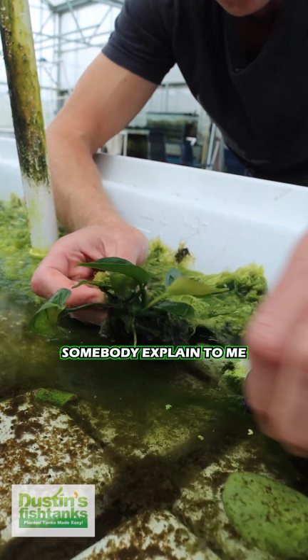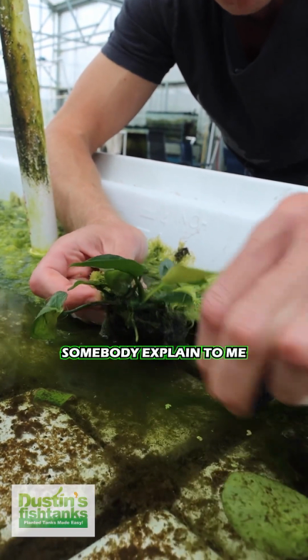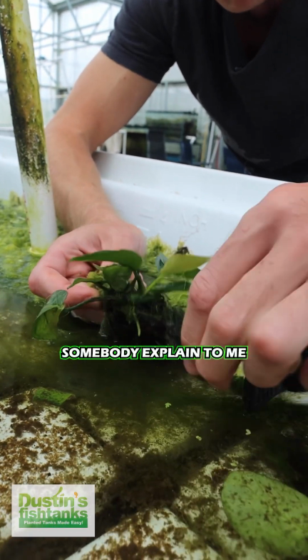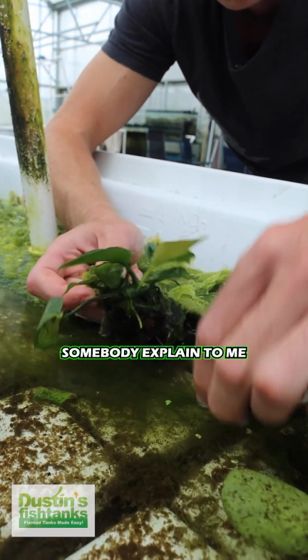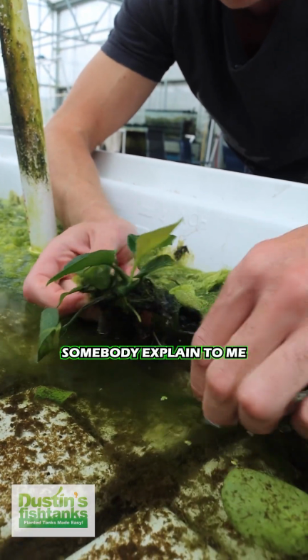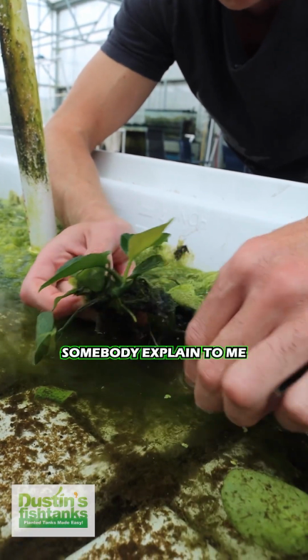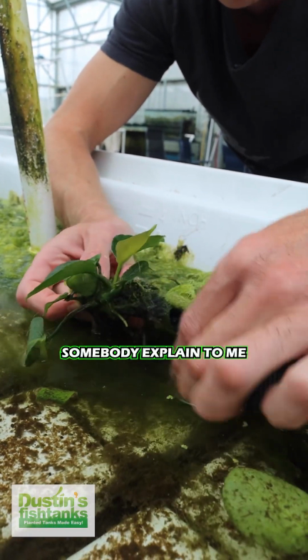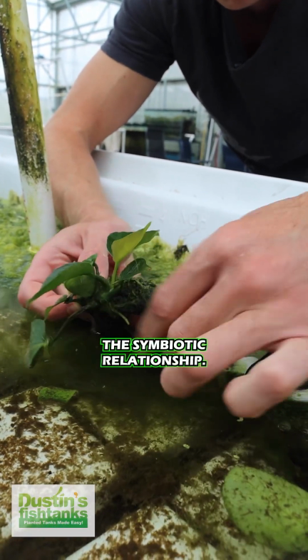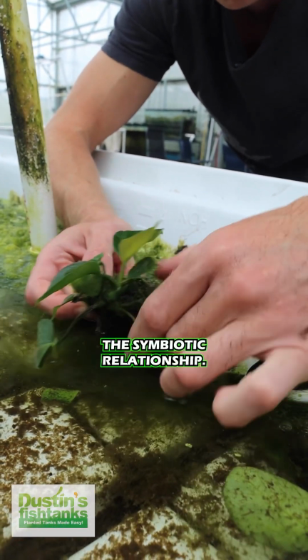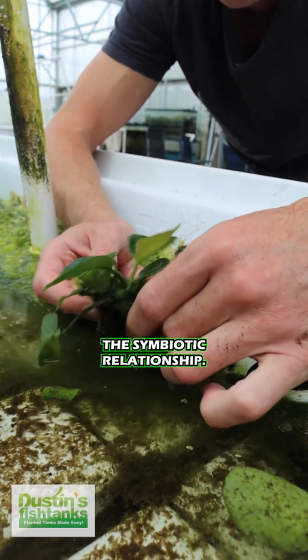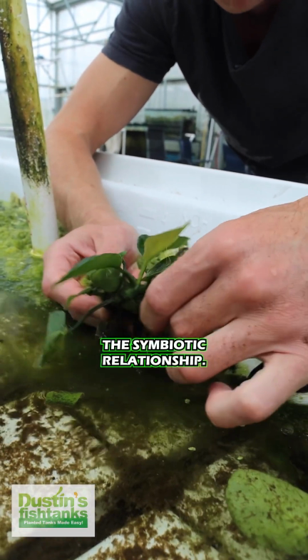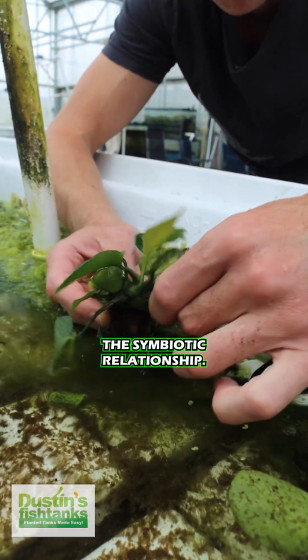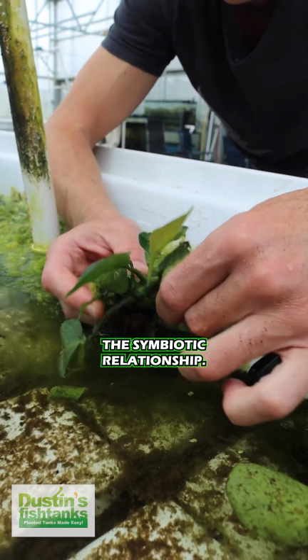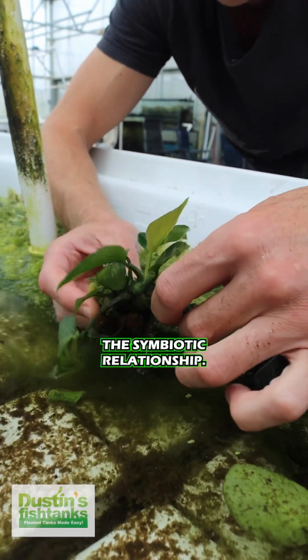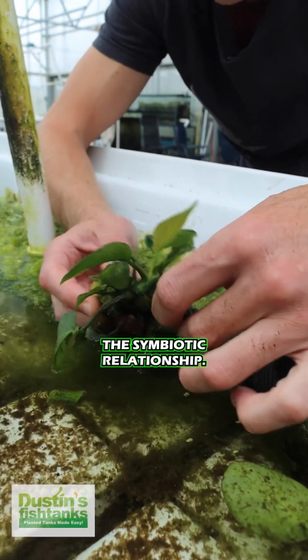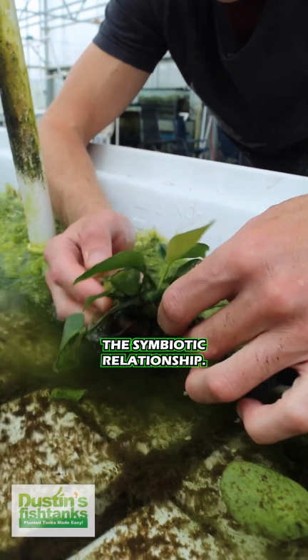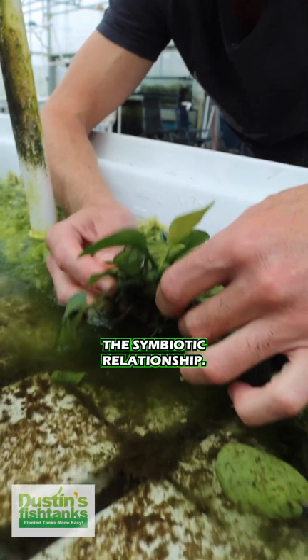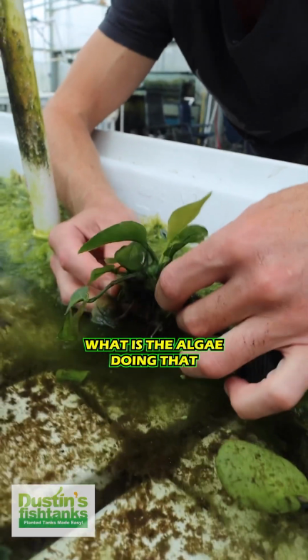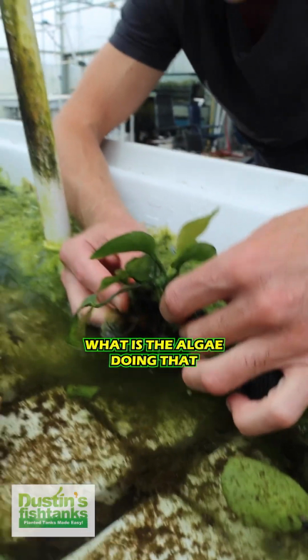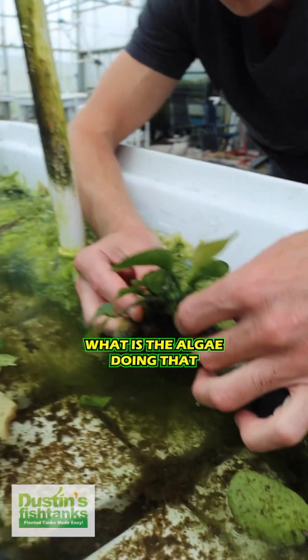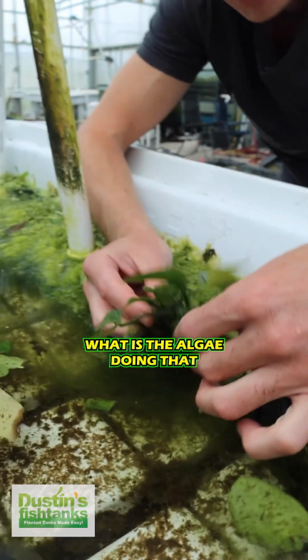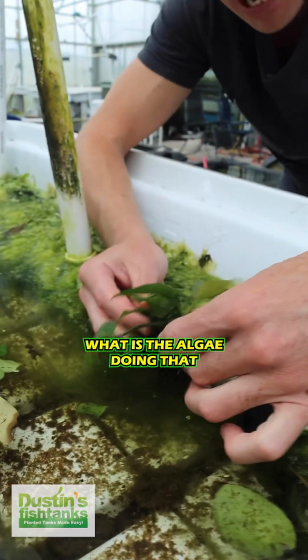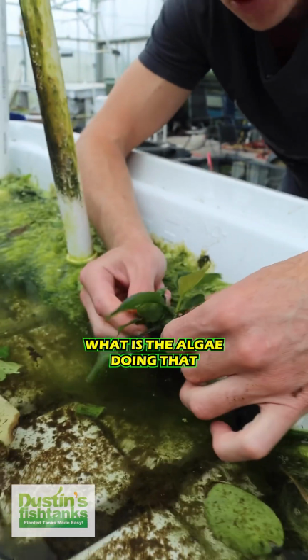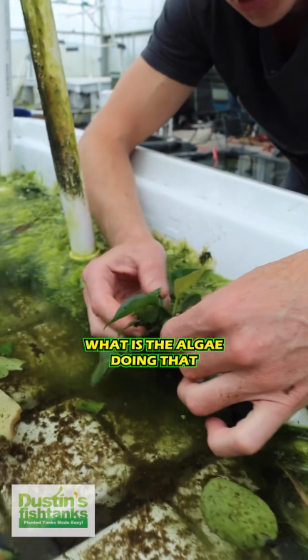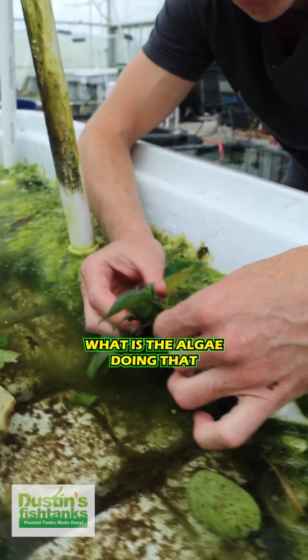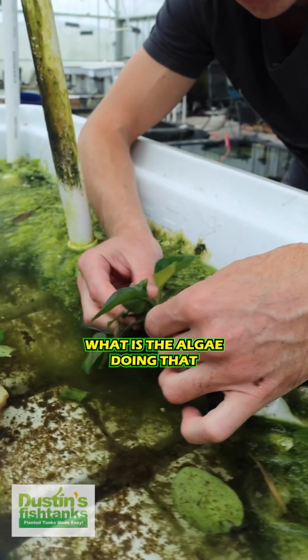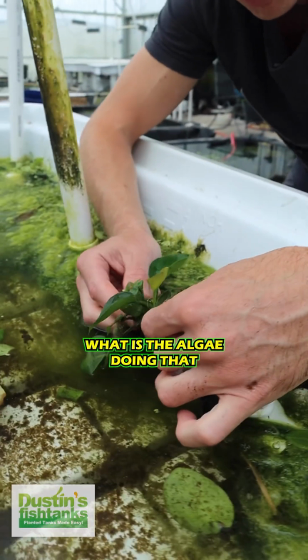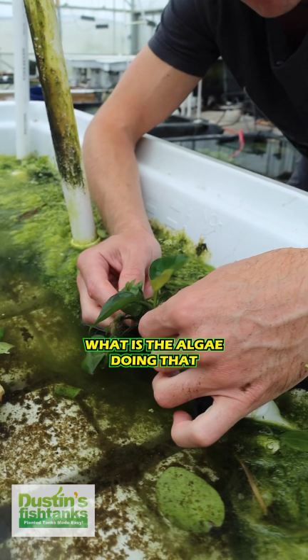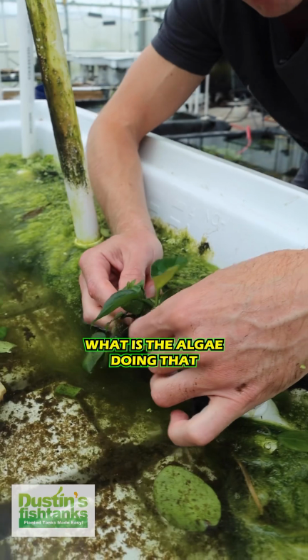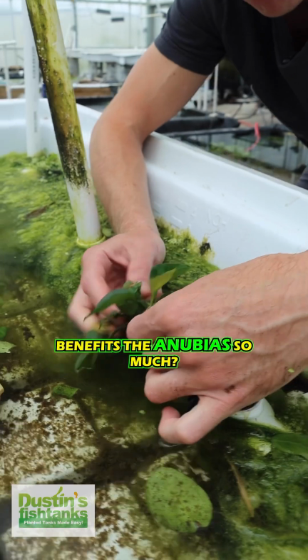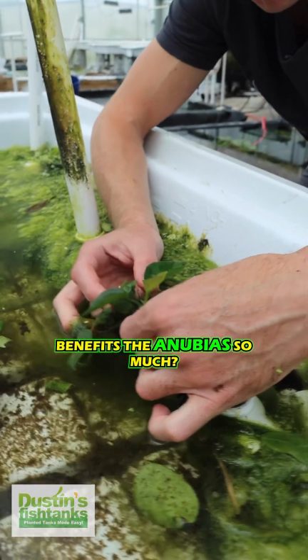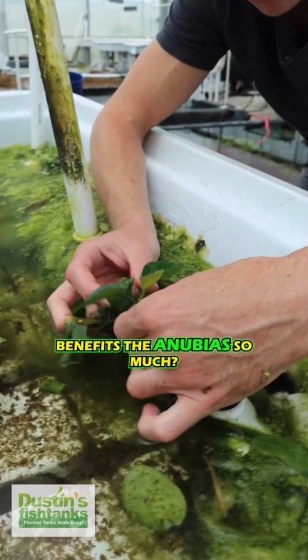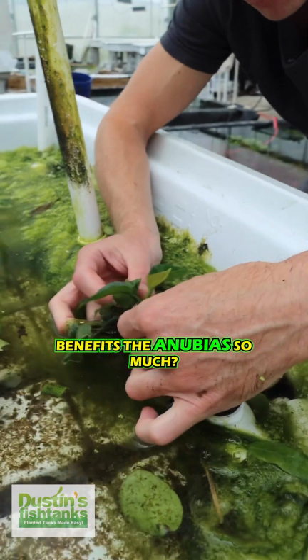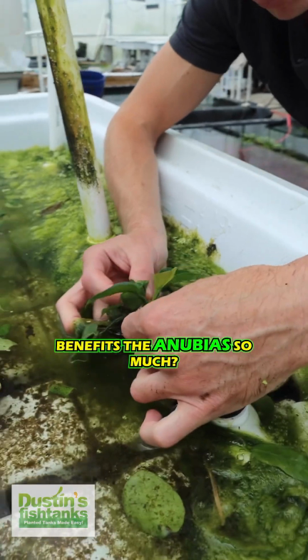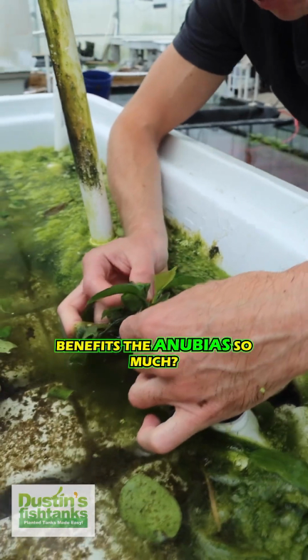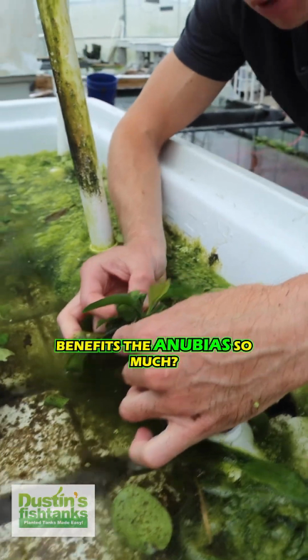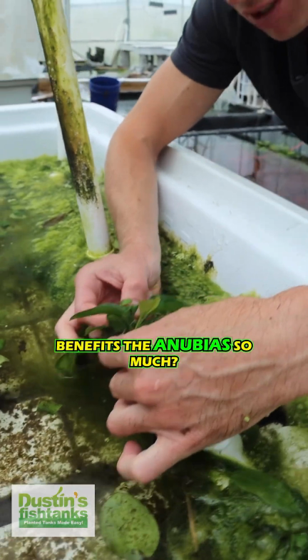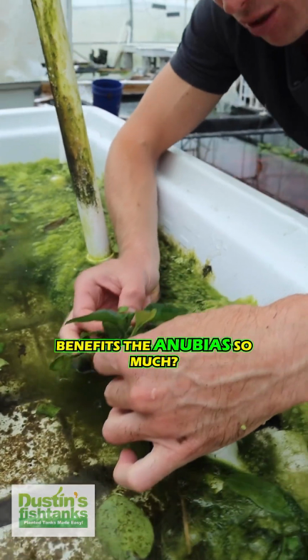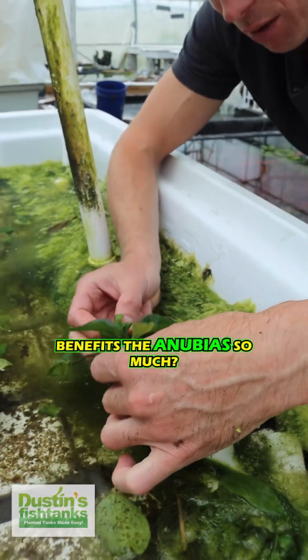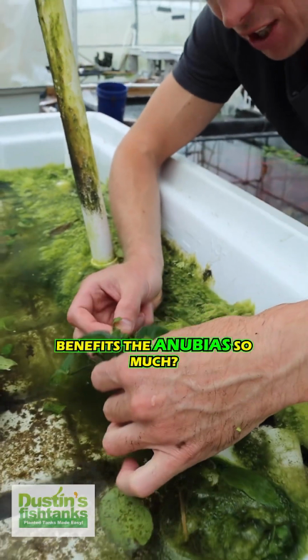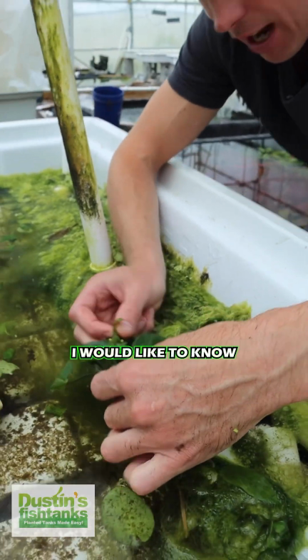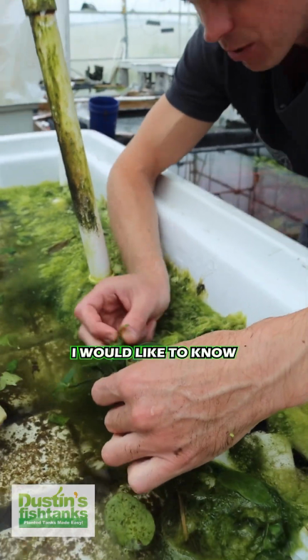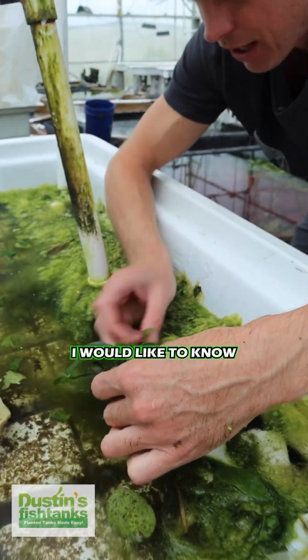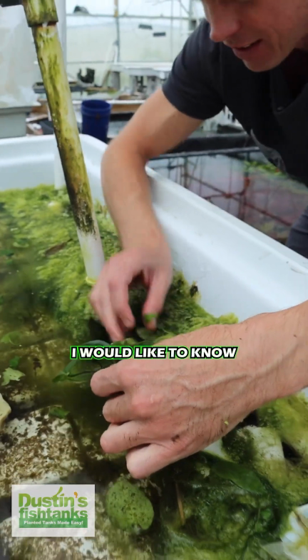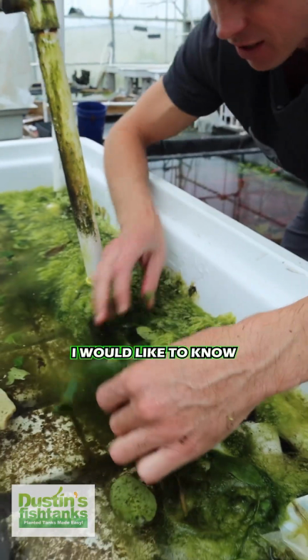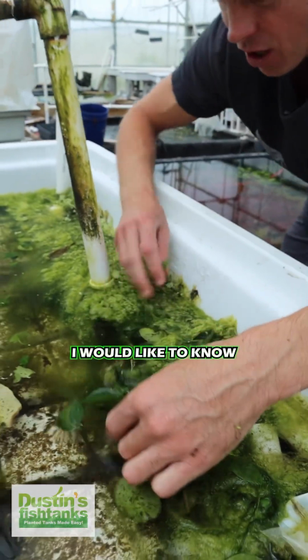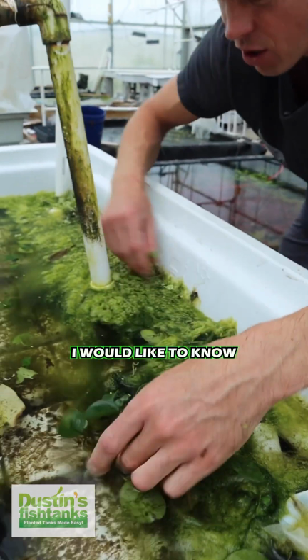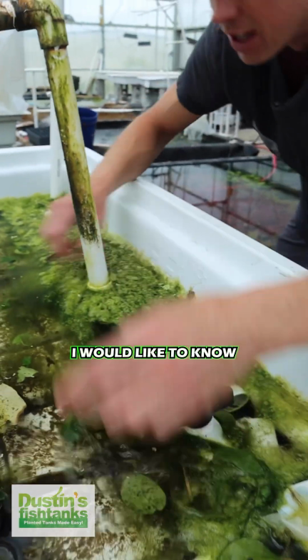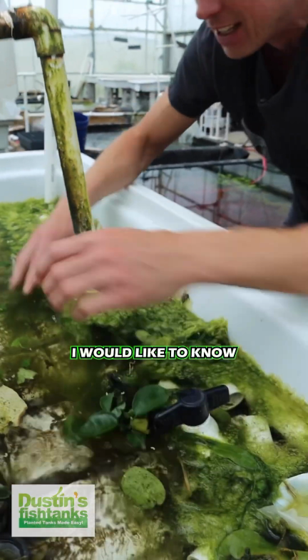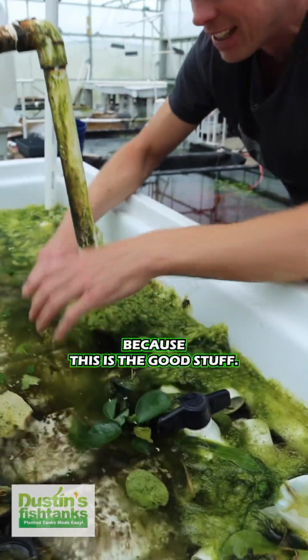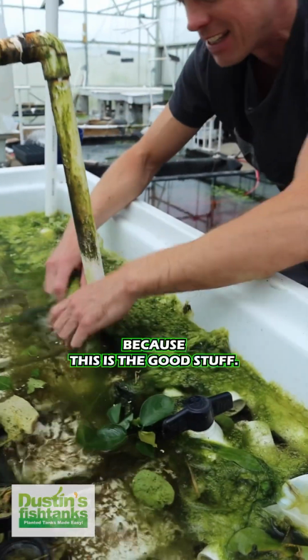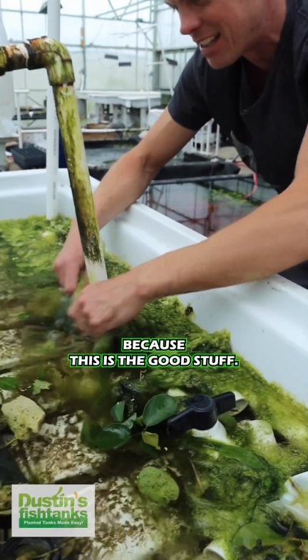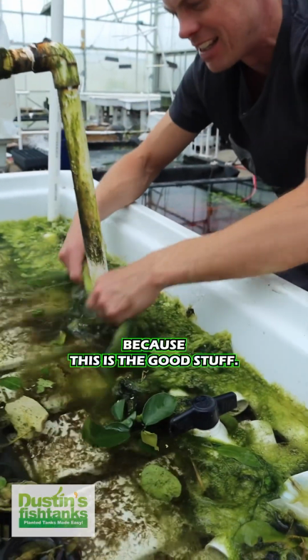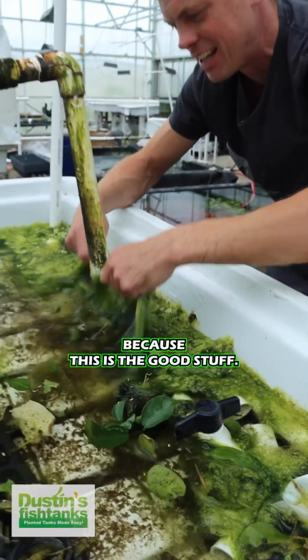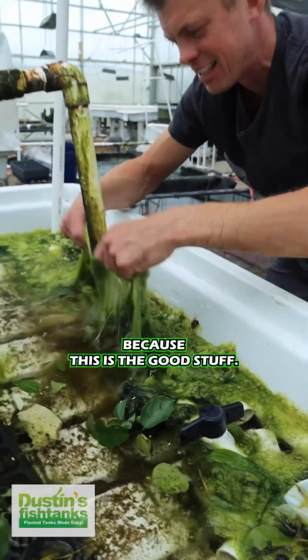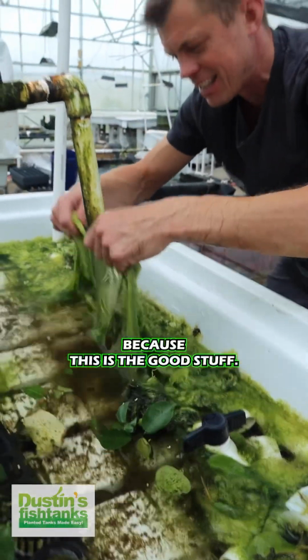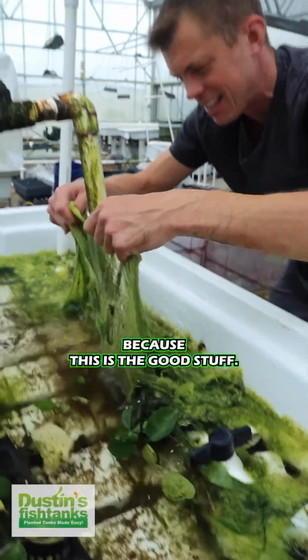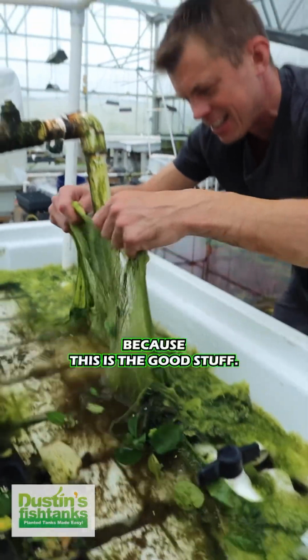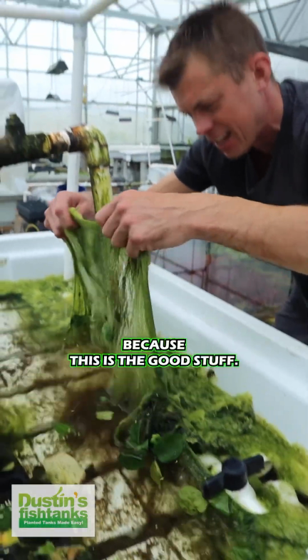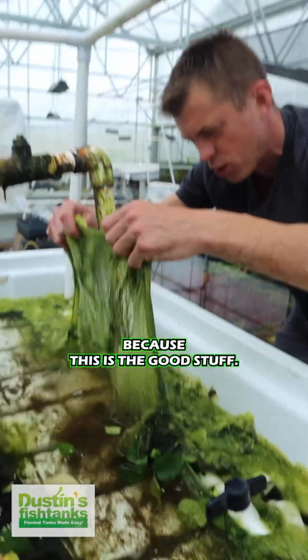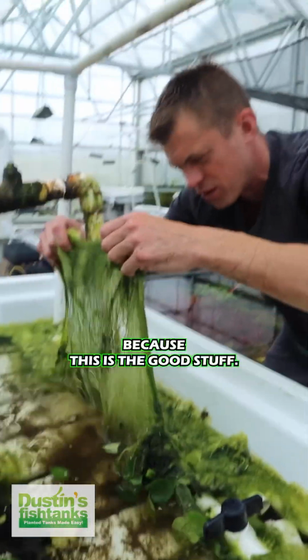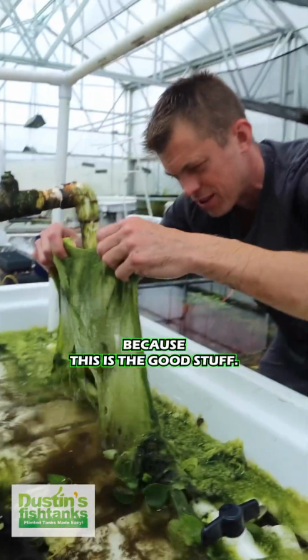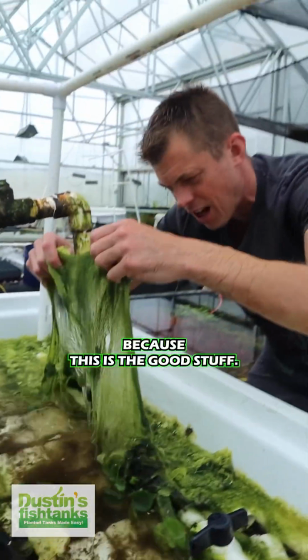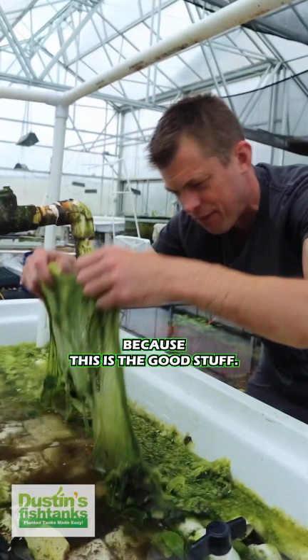Somebody explain to me the symbiotic relationship. What is the algae doing that benefits the Anubias so much? I would like to know, because this is the good stuff.